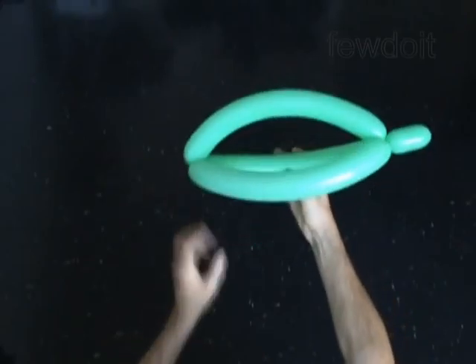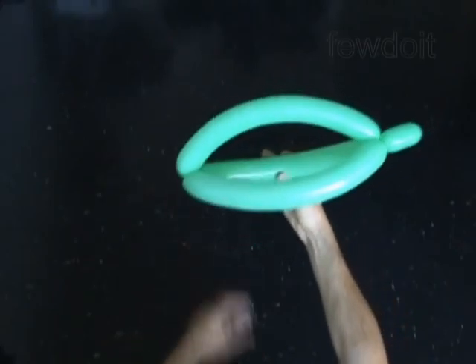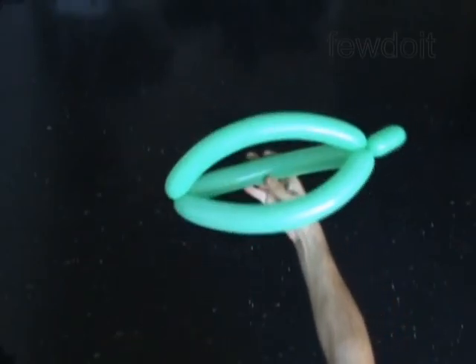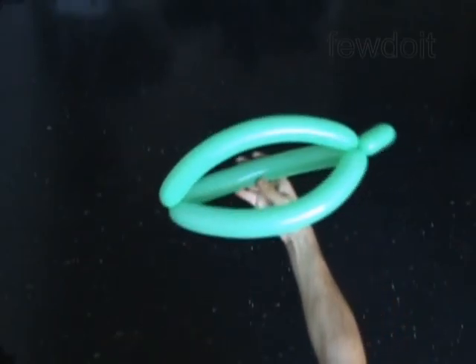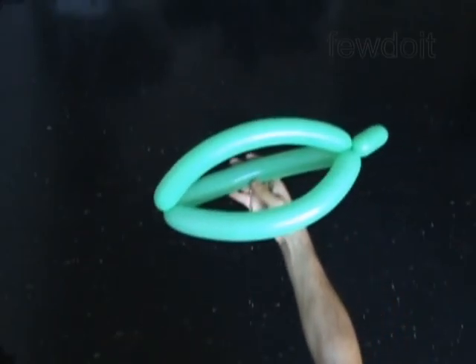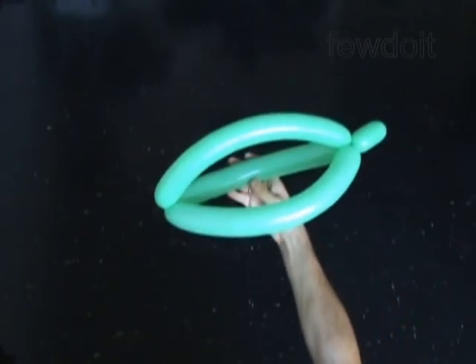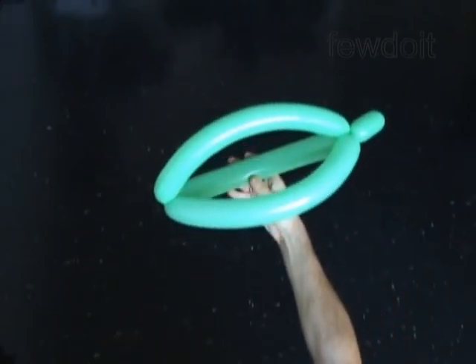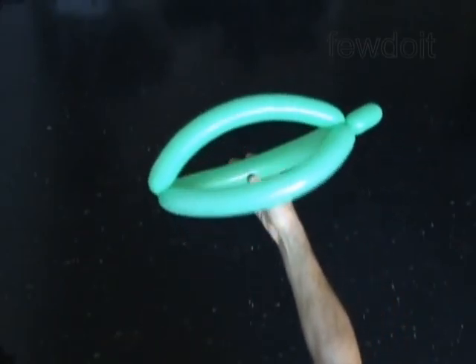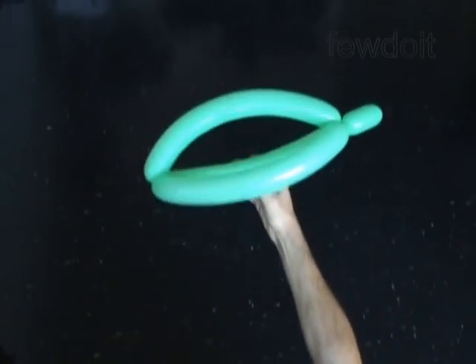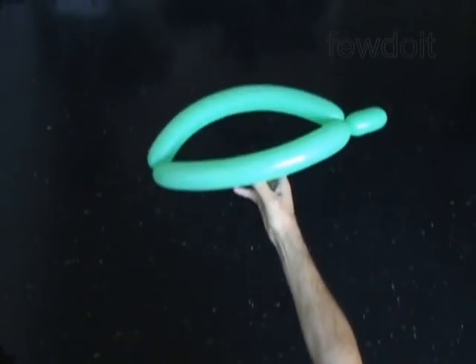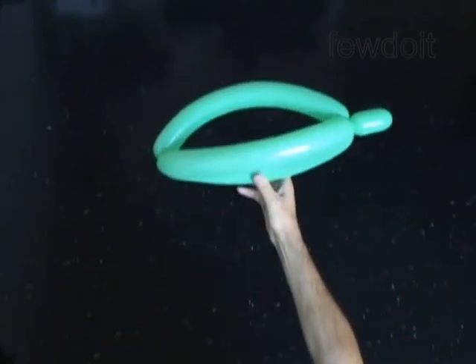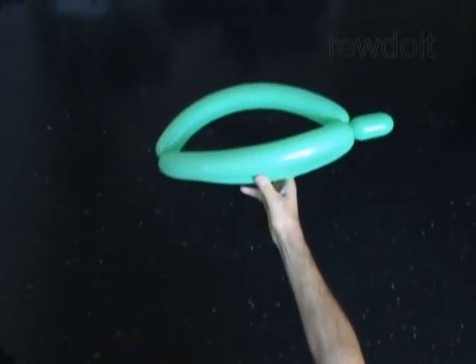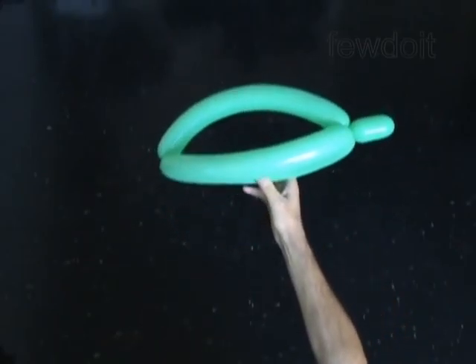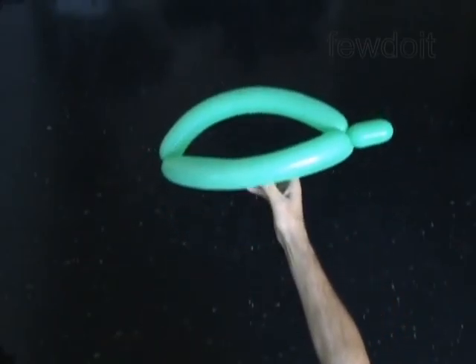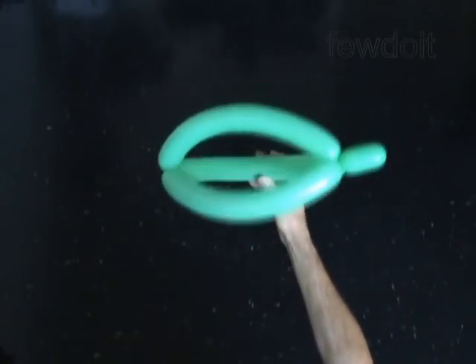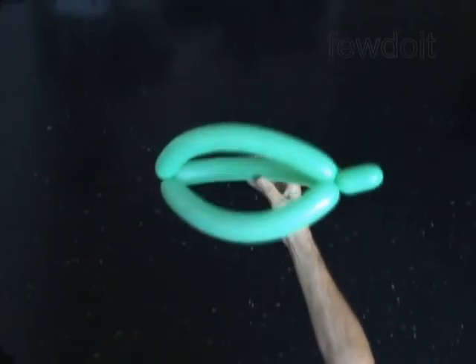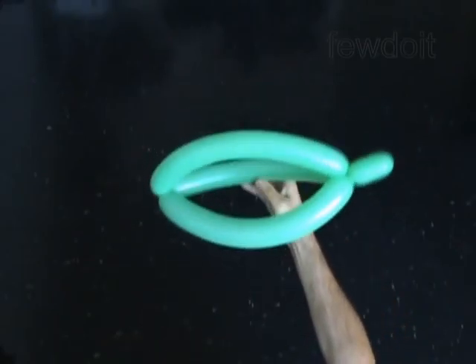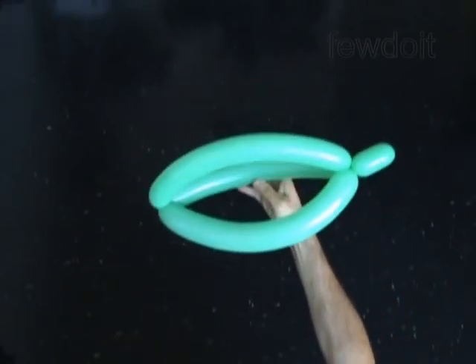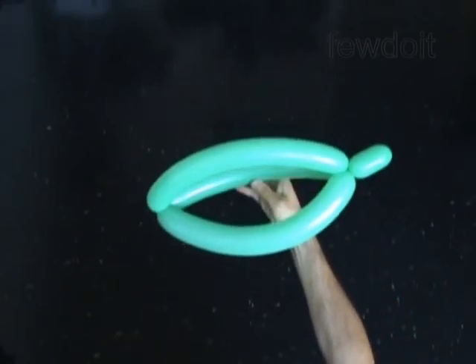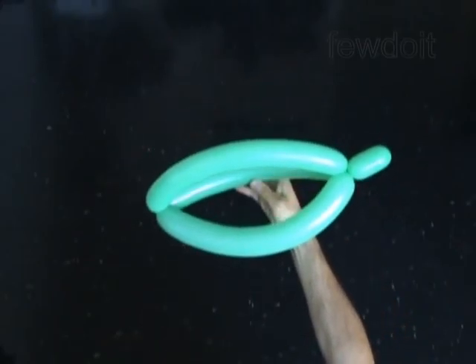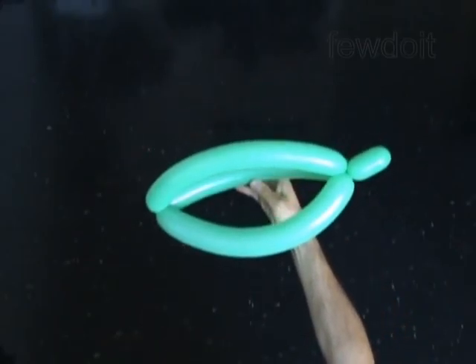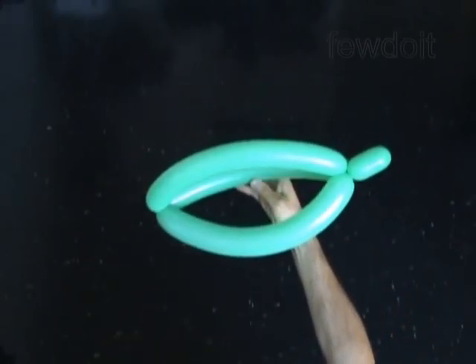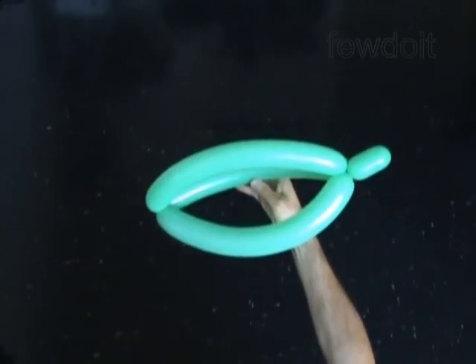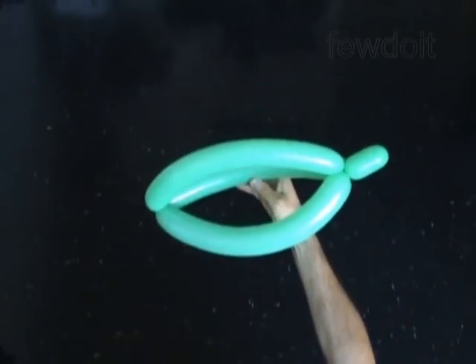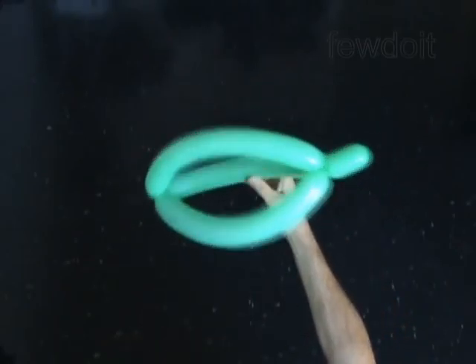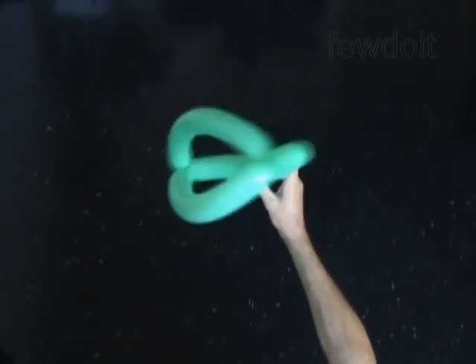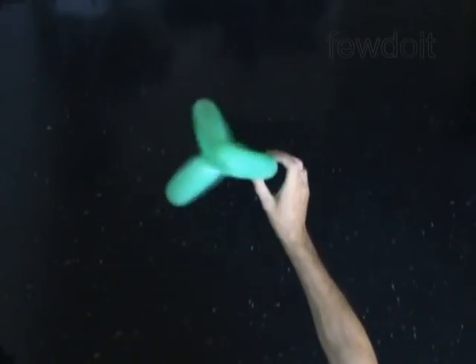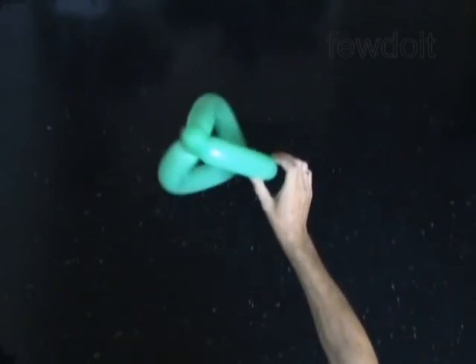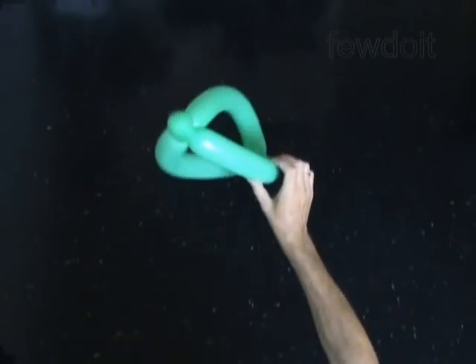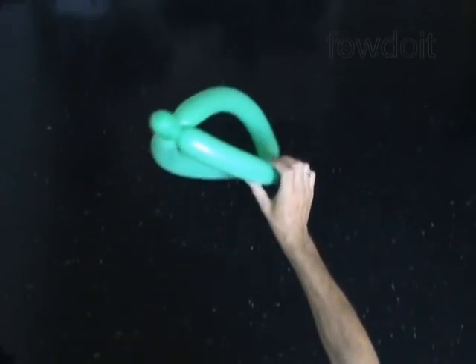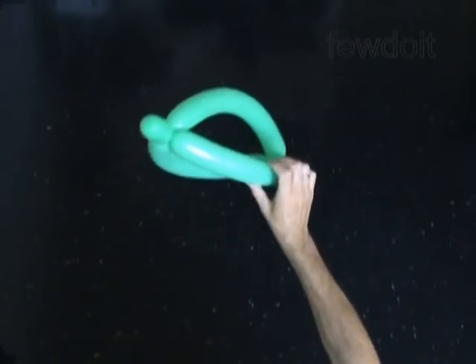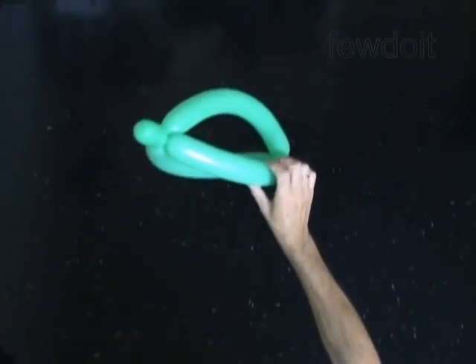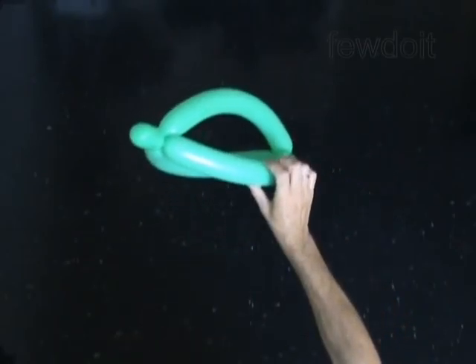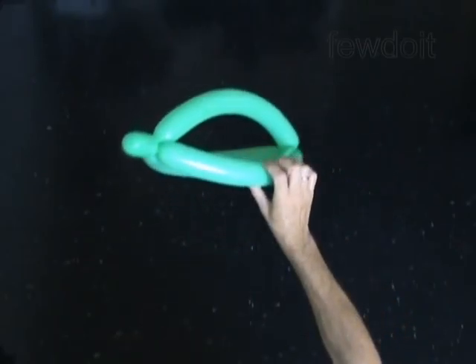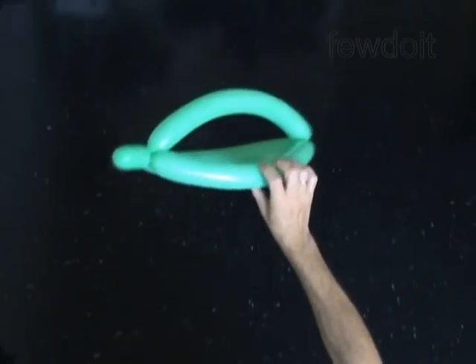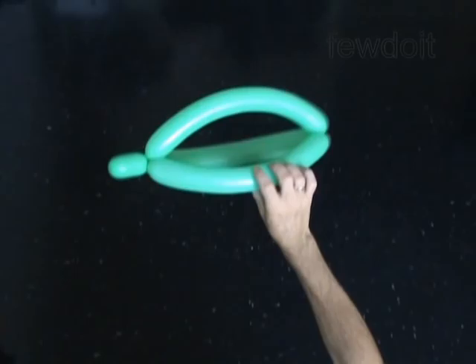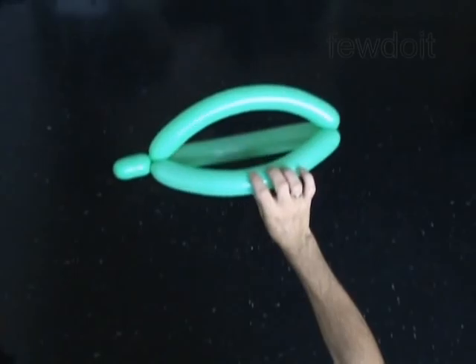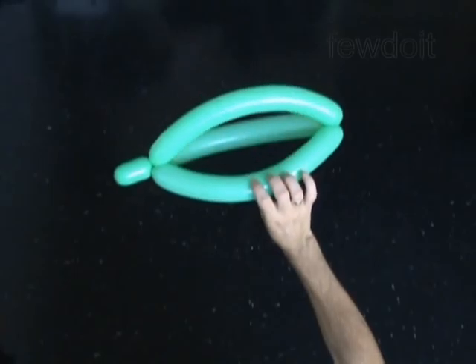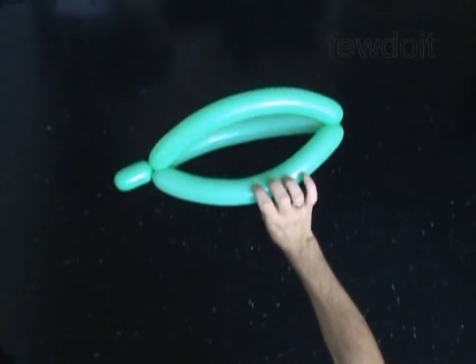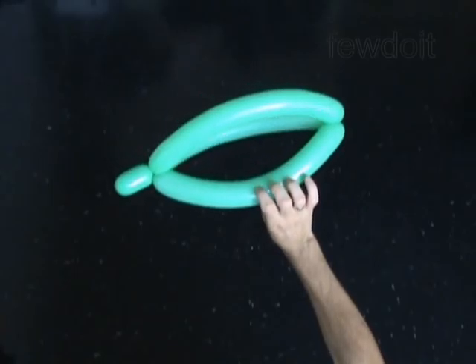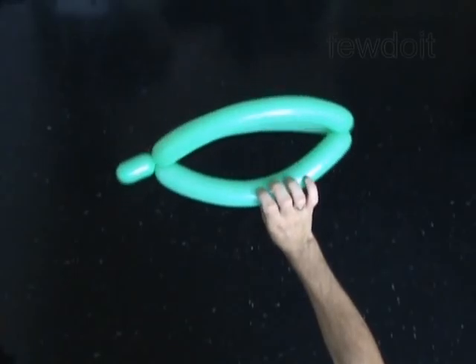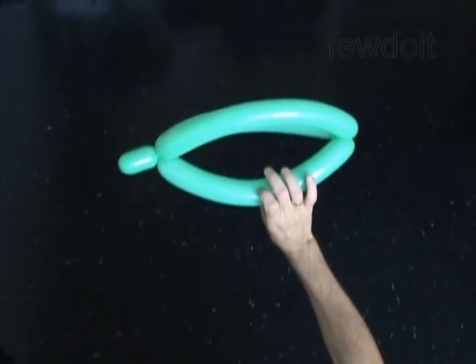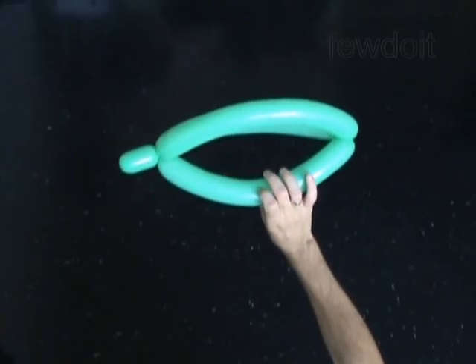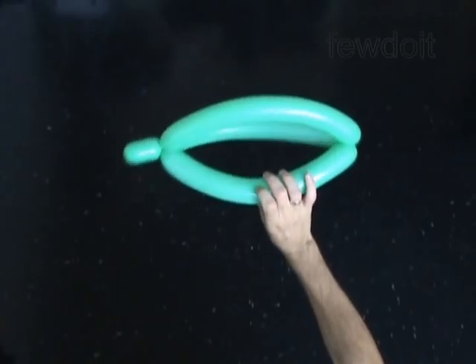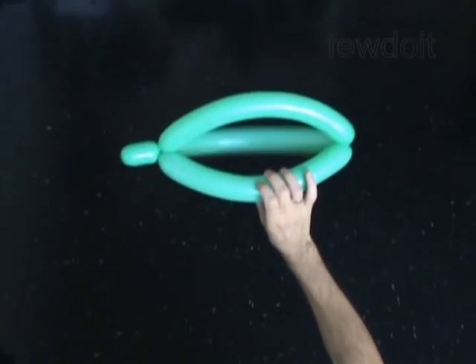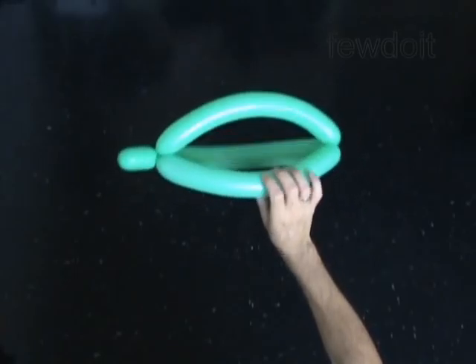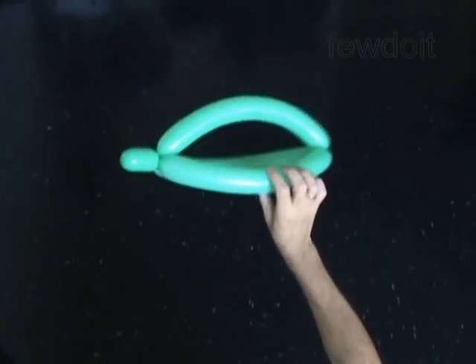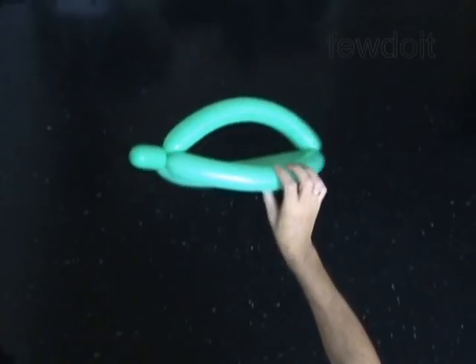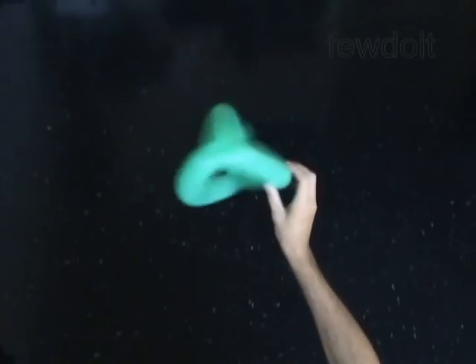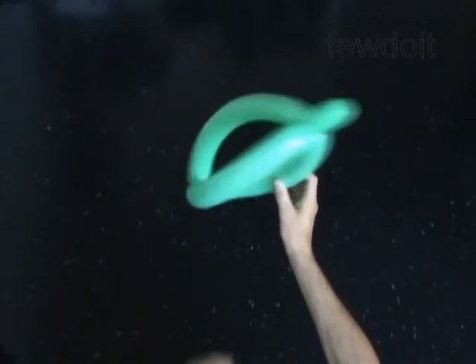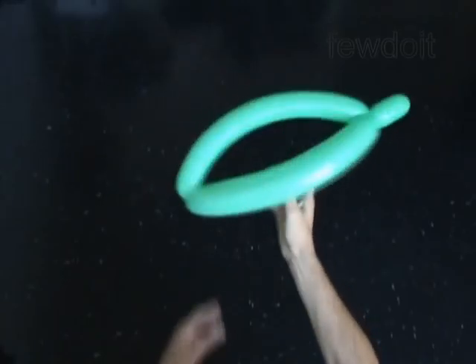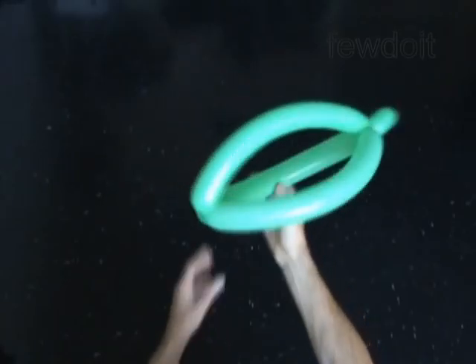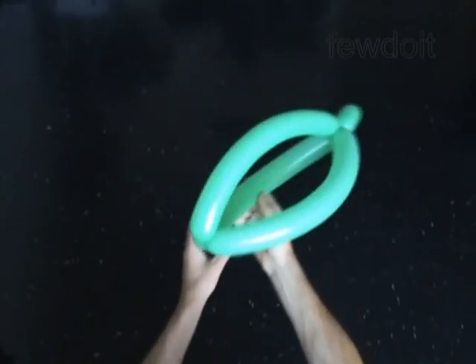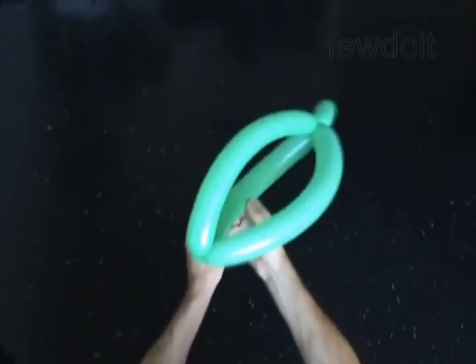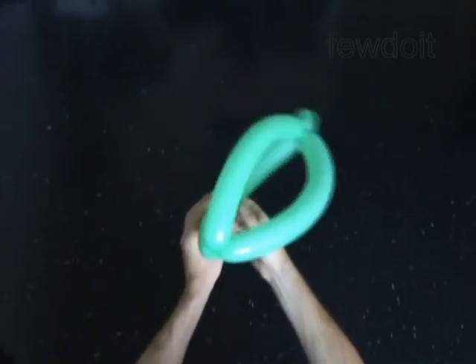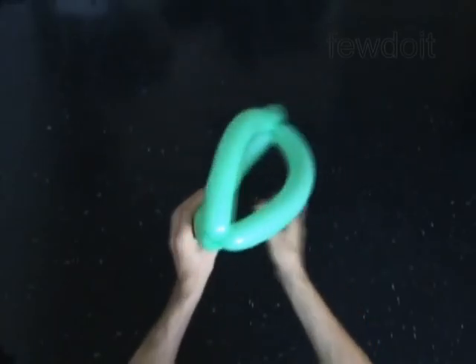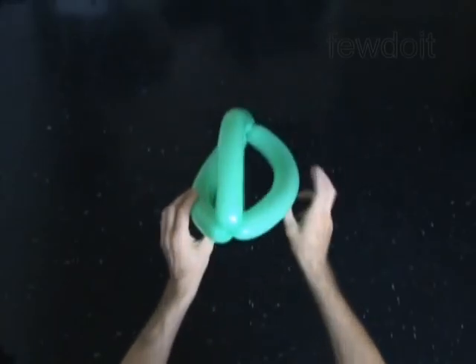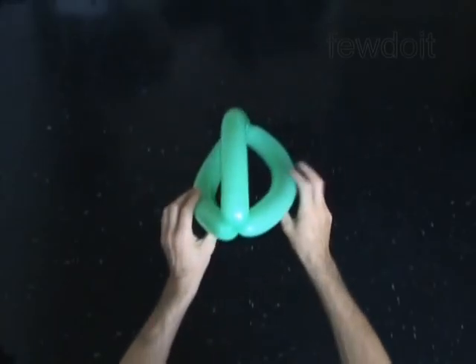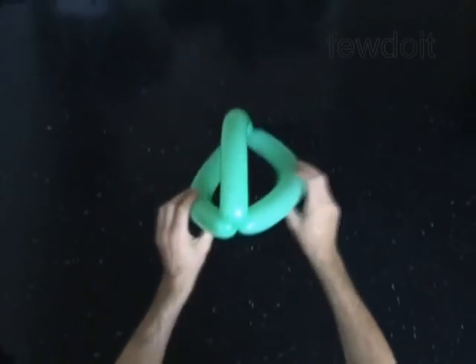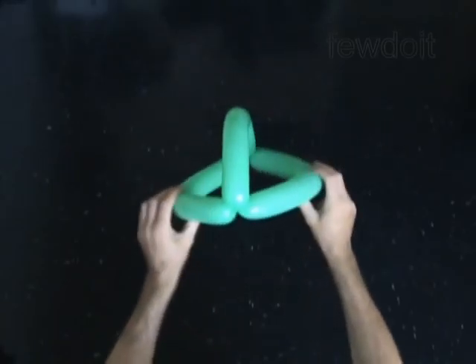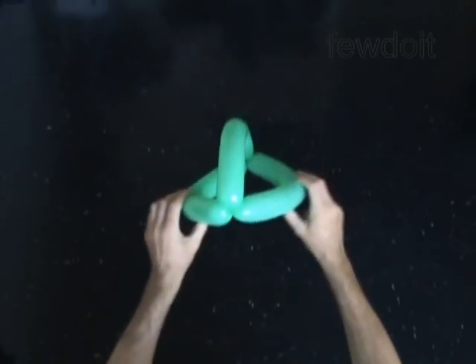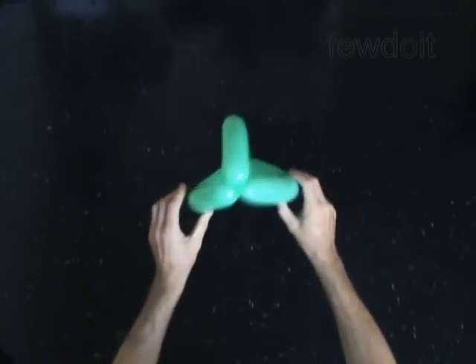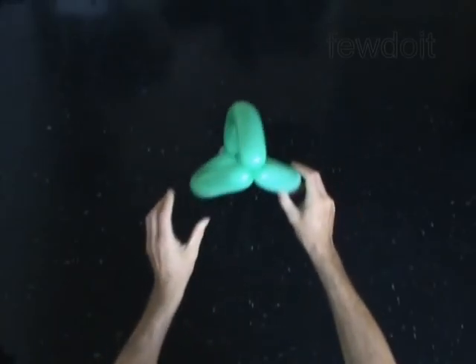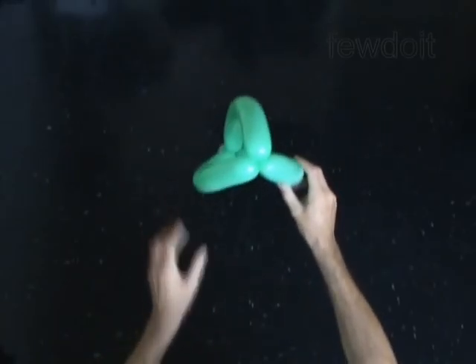It is a basic head. Use it as it is, or you may attach any other balloon sculpture to the head. Have fun!